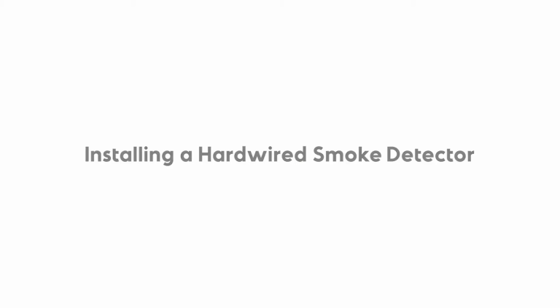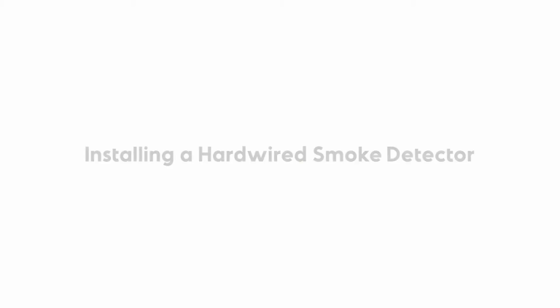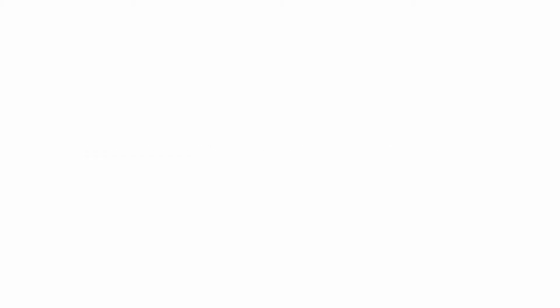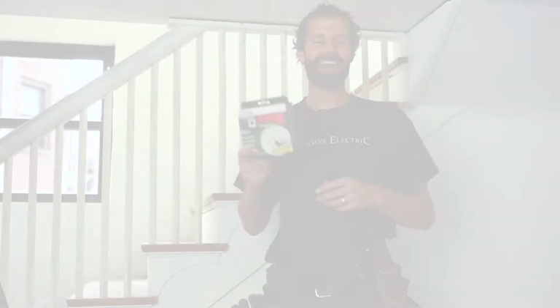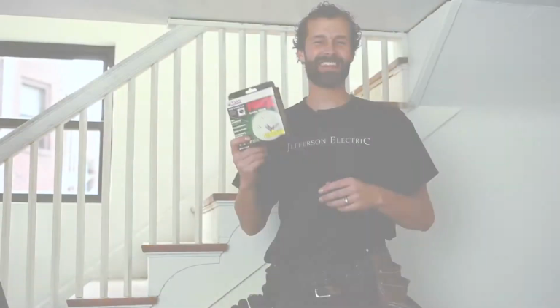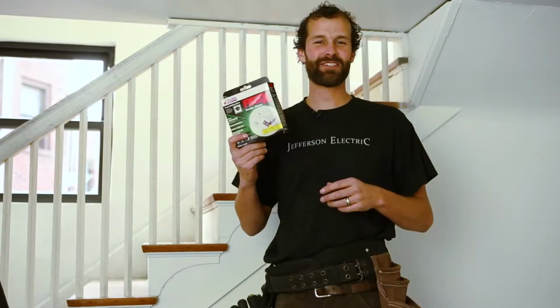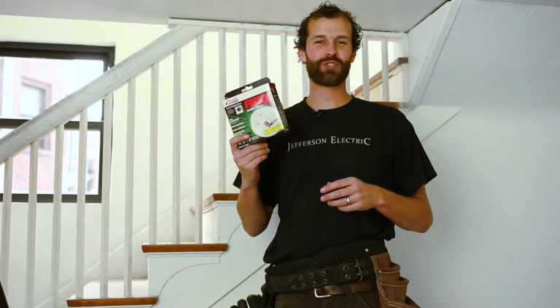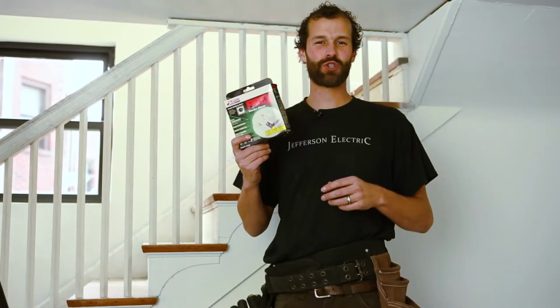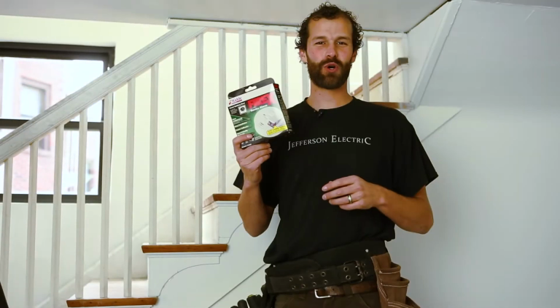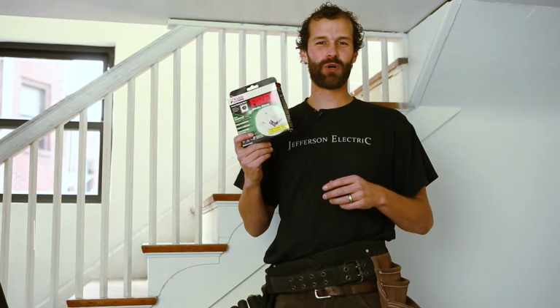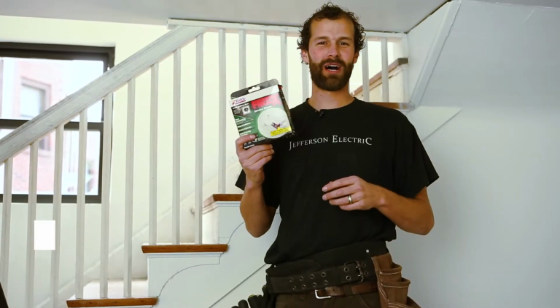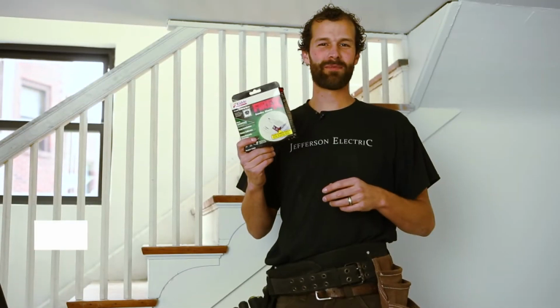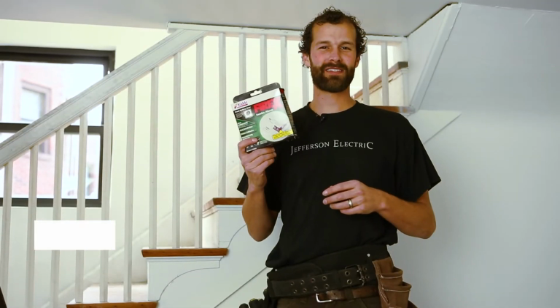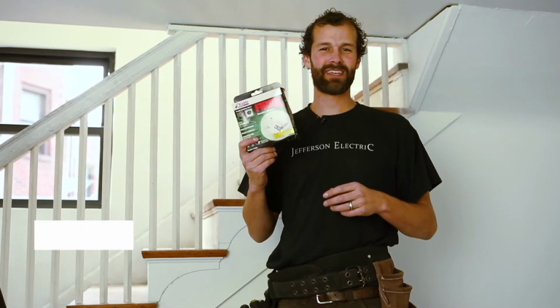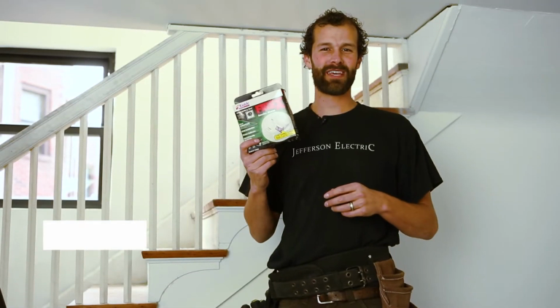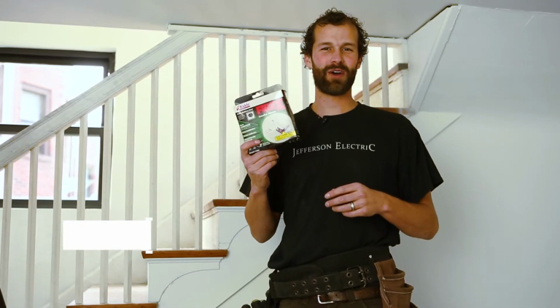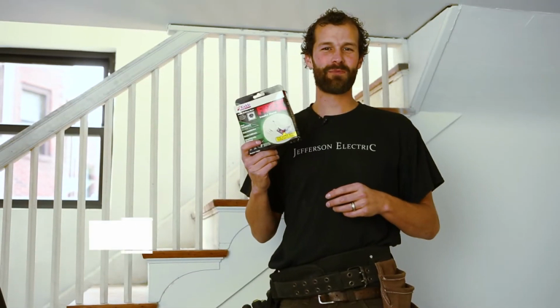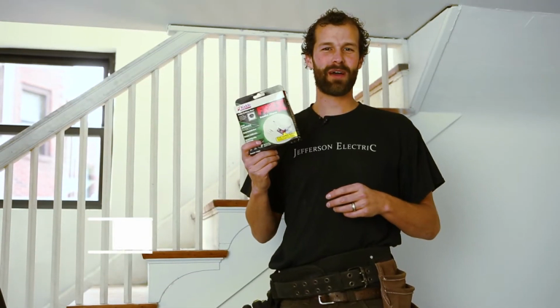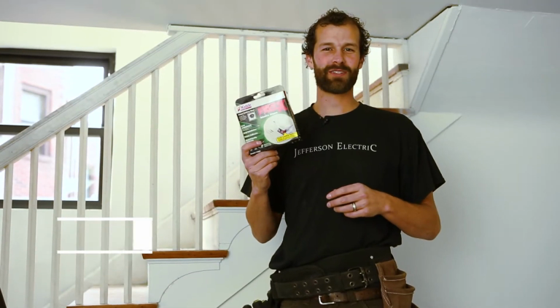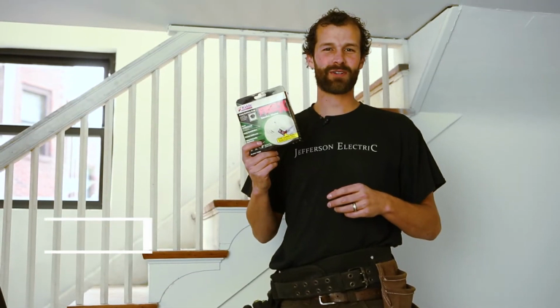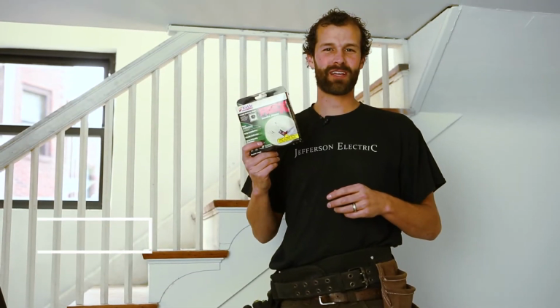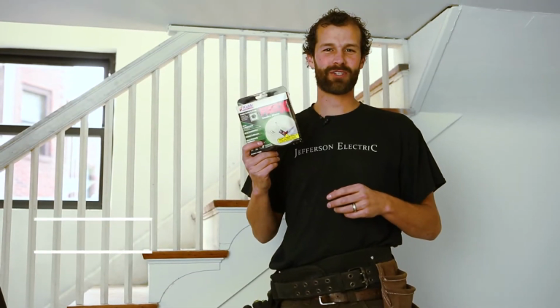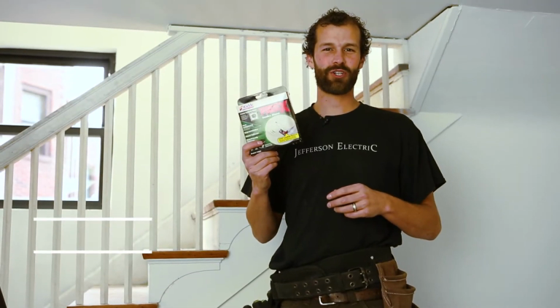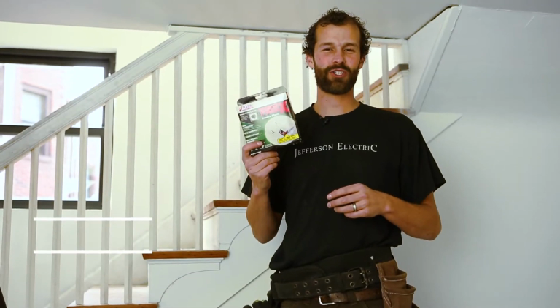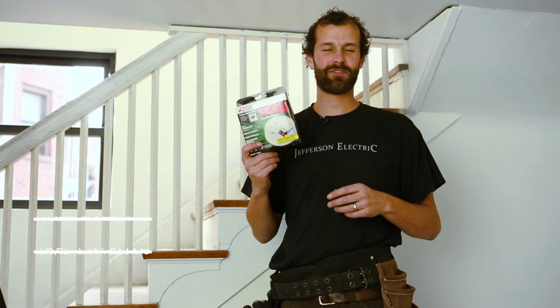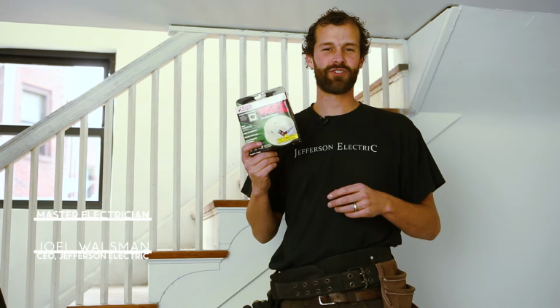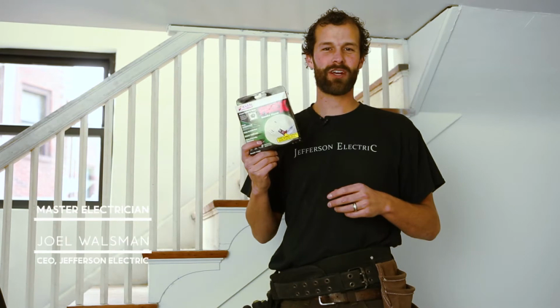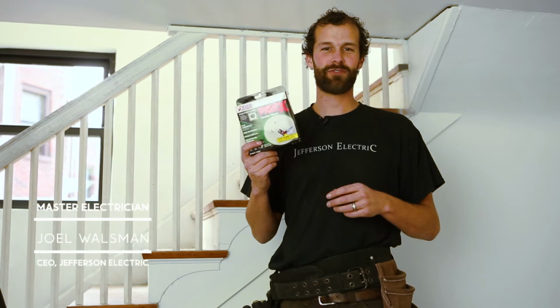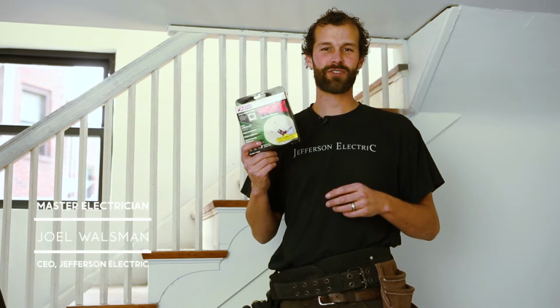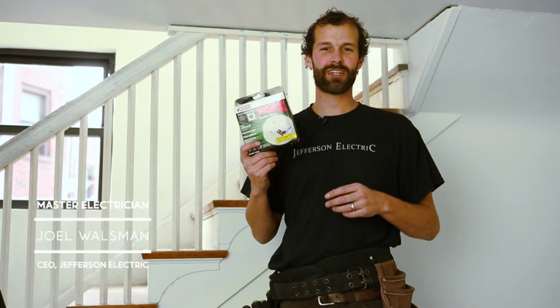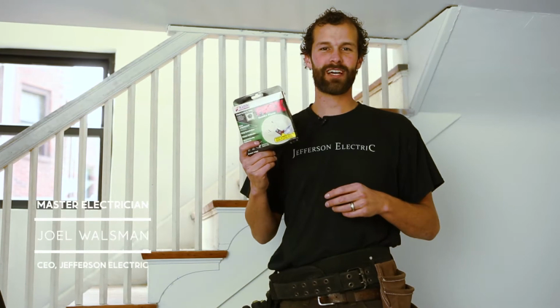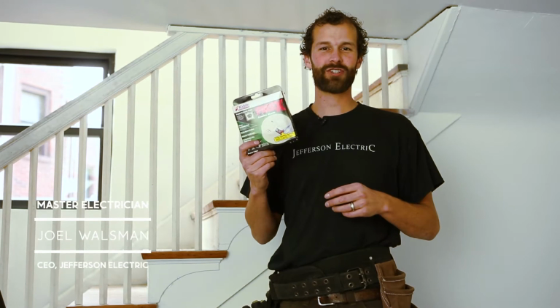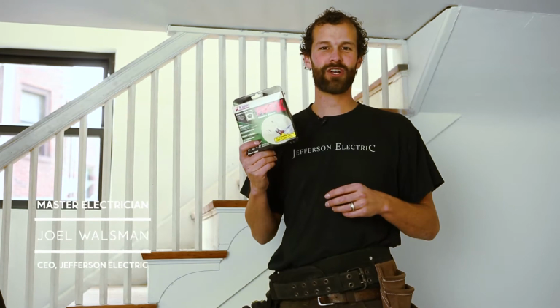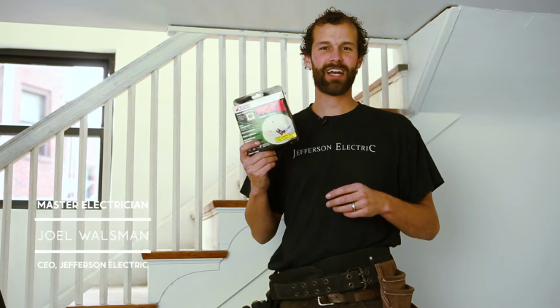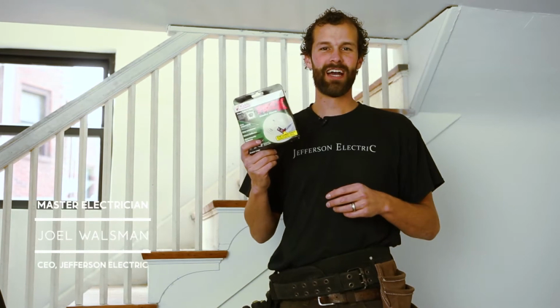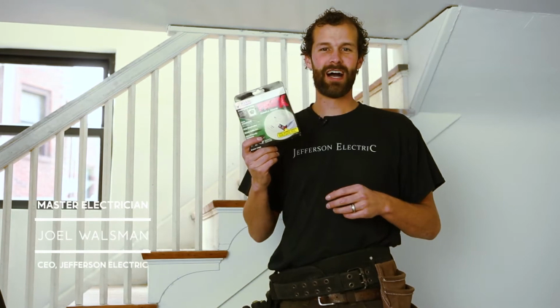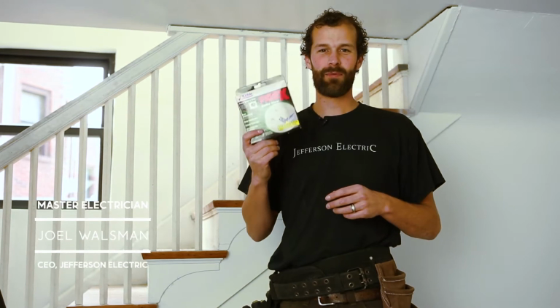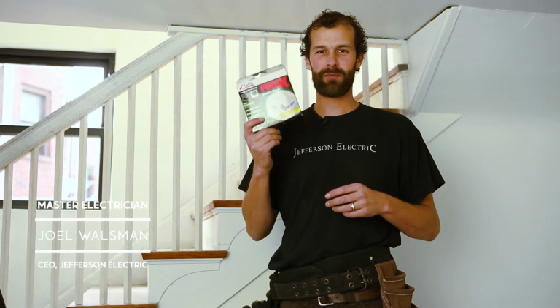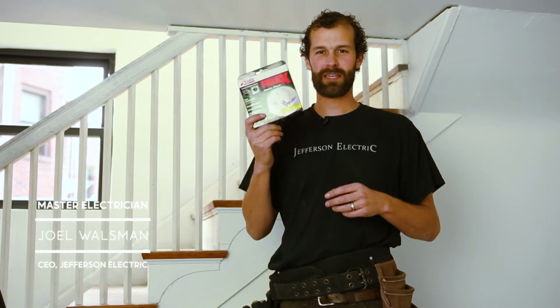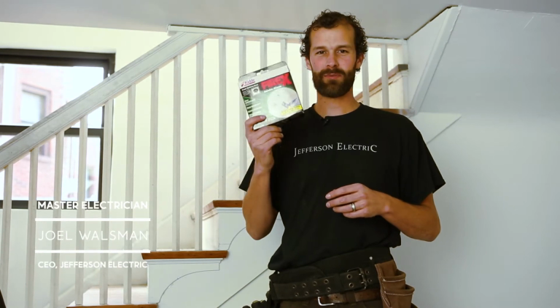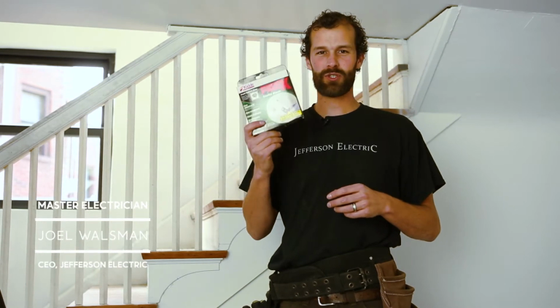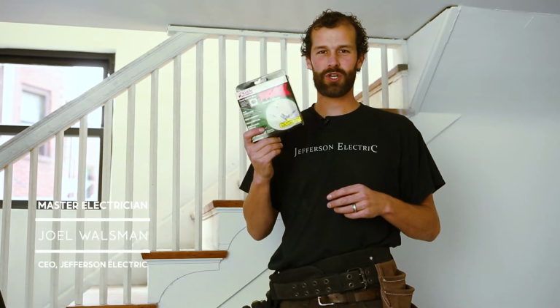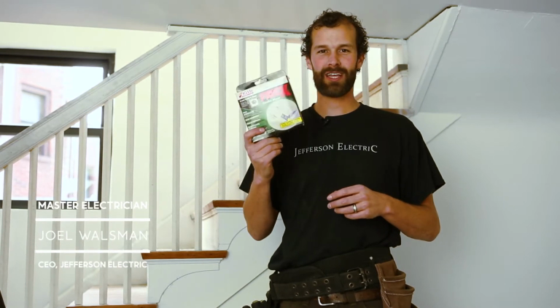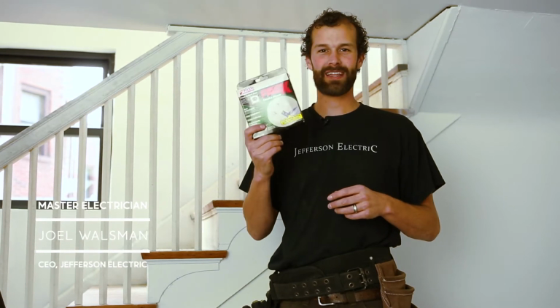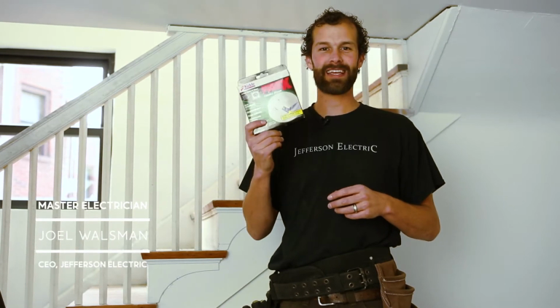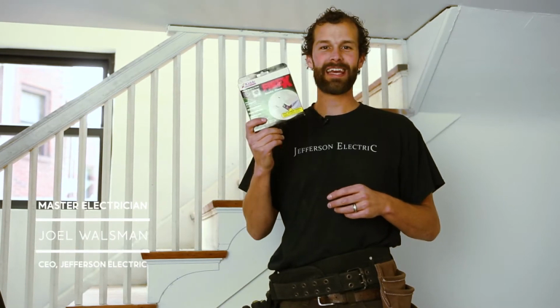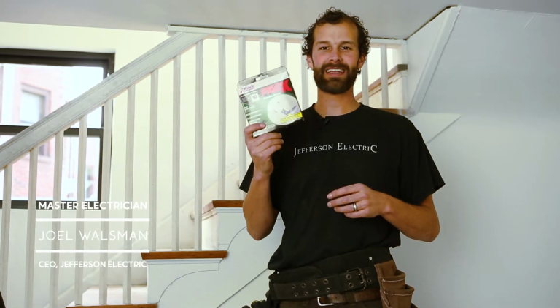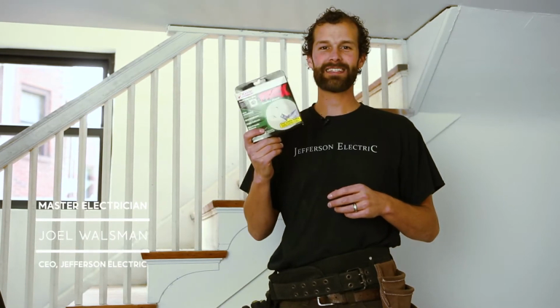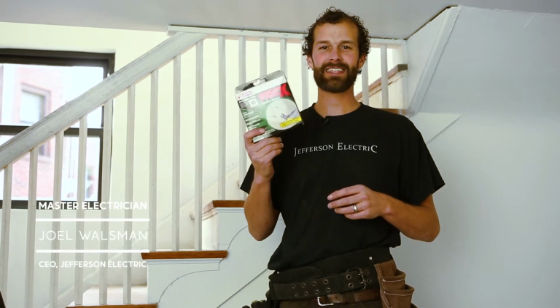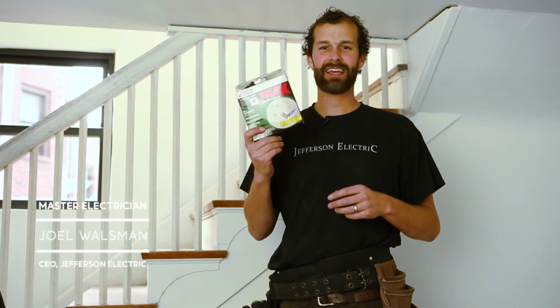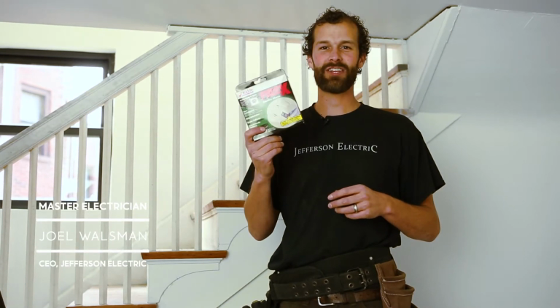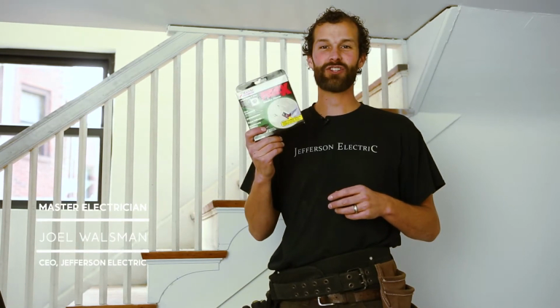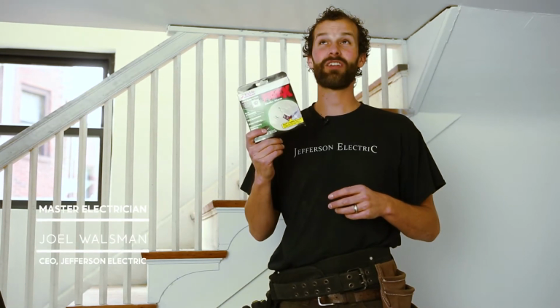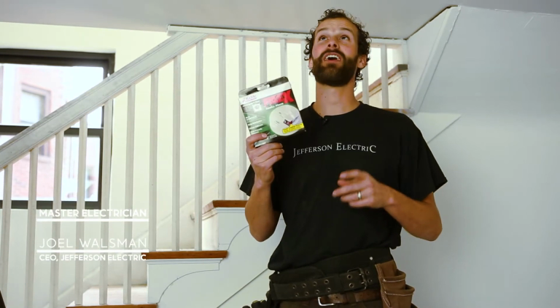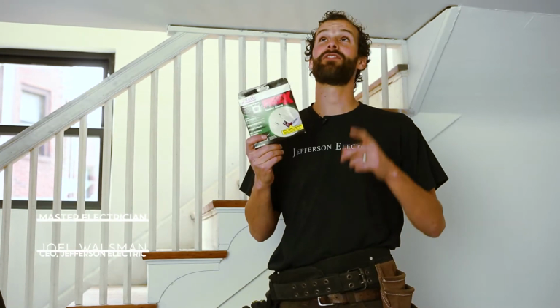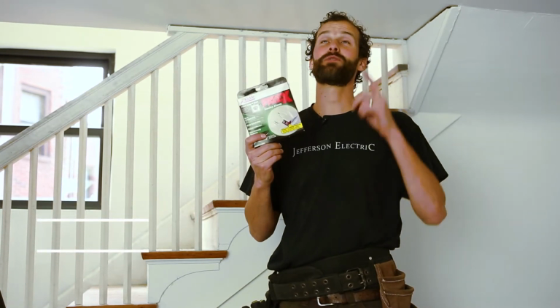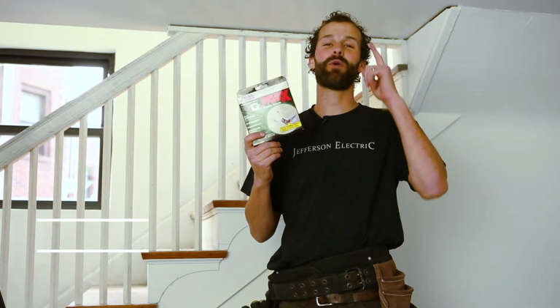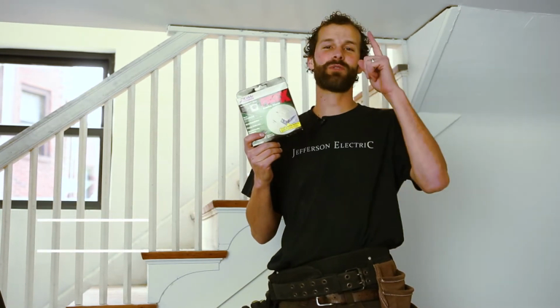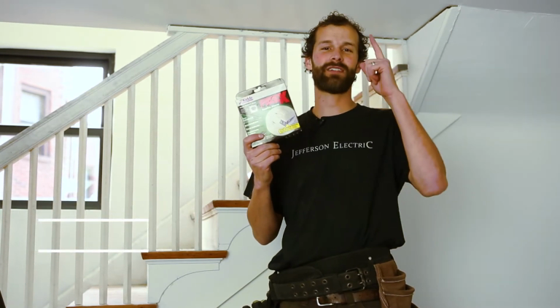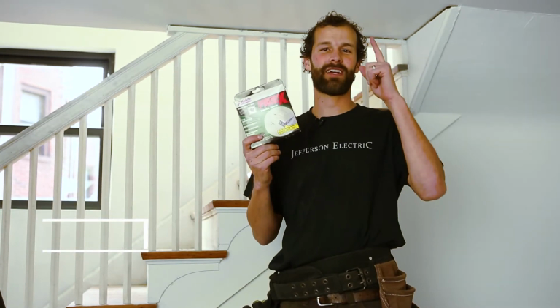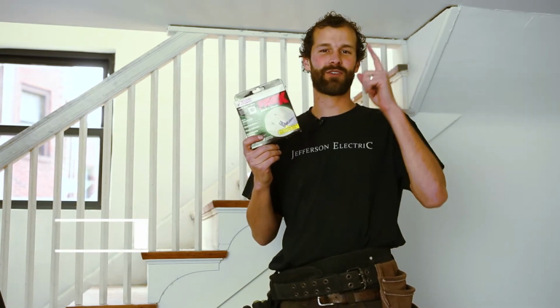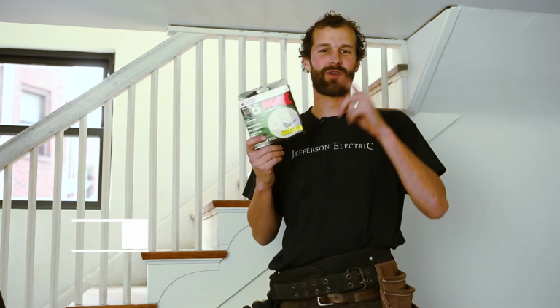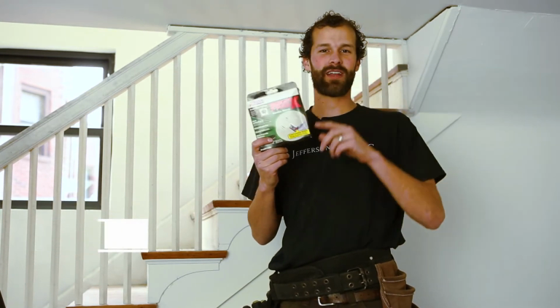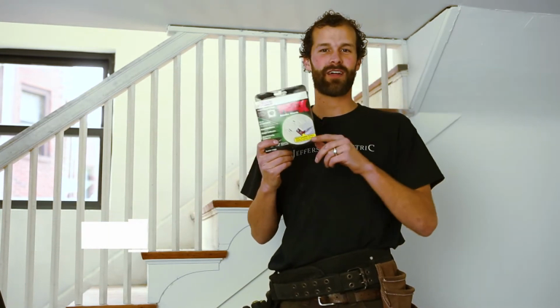Hey, this is Joel. I'm the CEO and Master Electrician of Jefferson Electric. I'm going to be demonstrating the installation of a smoke detector right now.